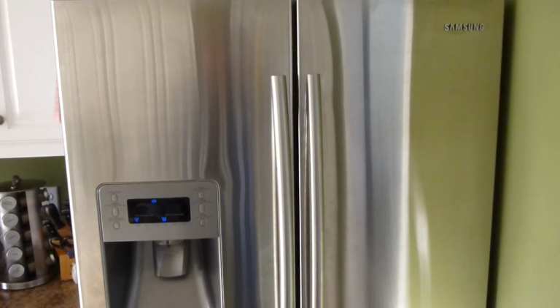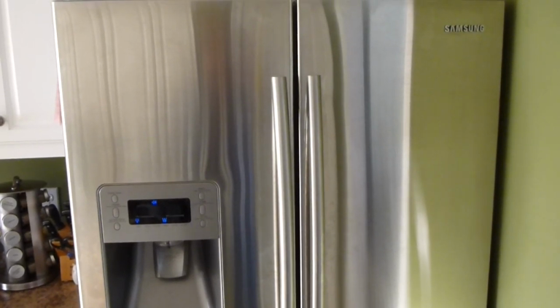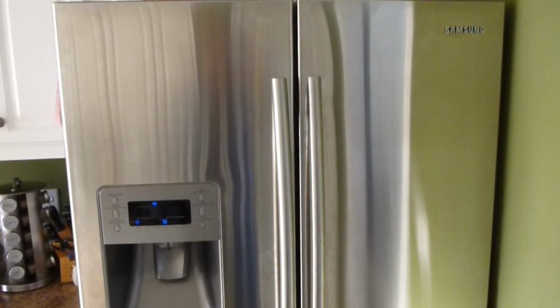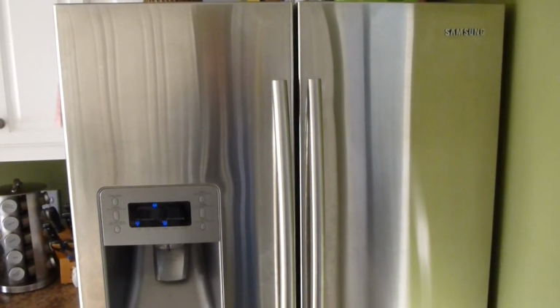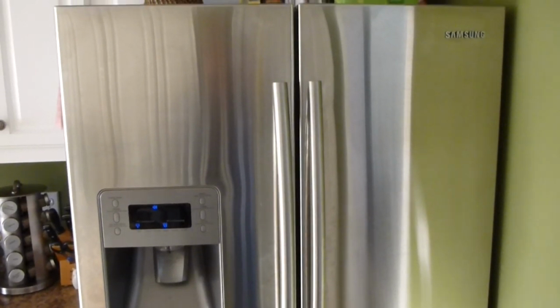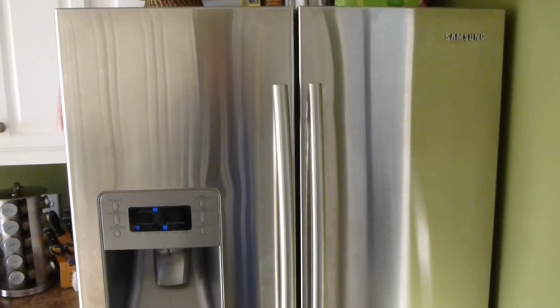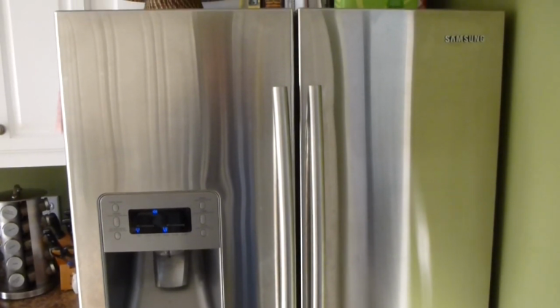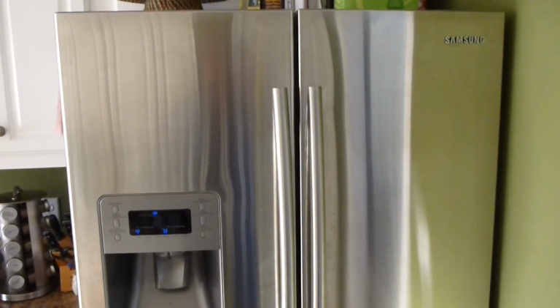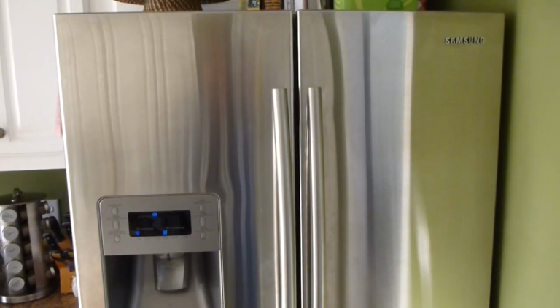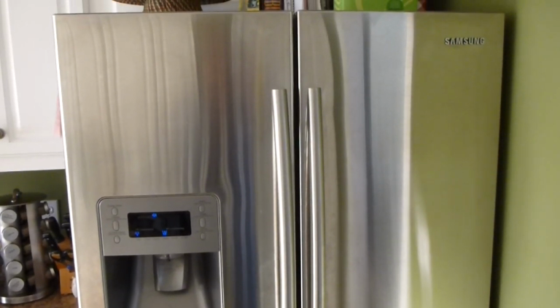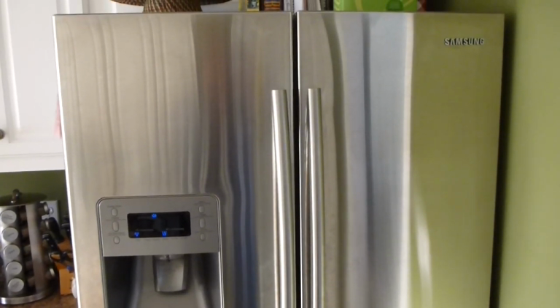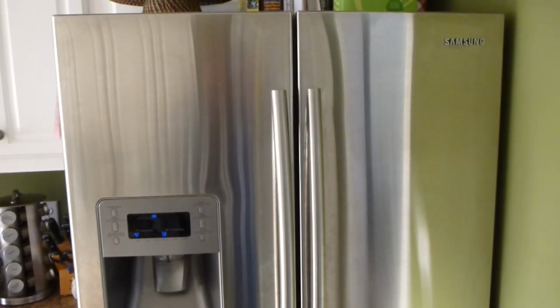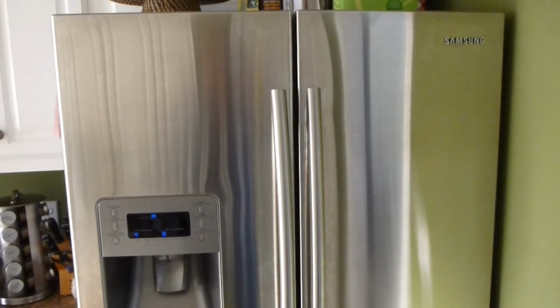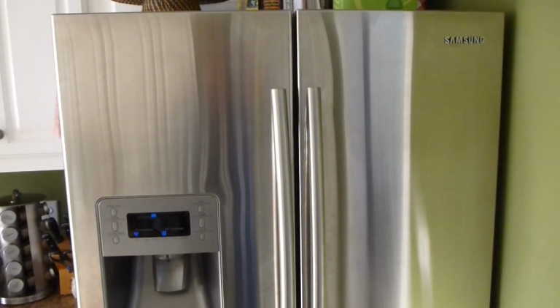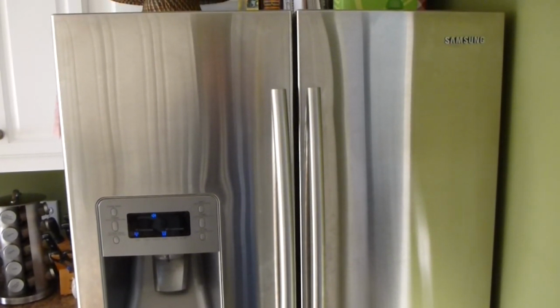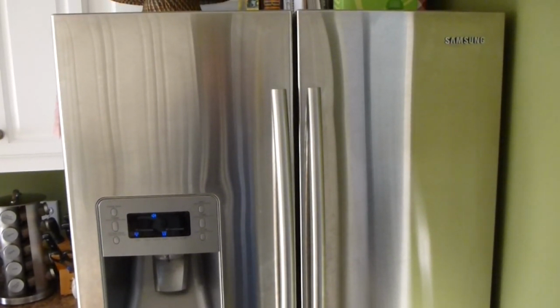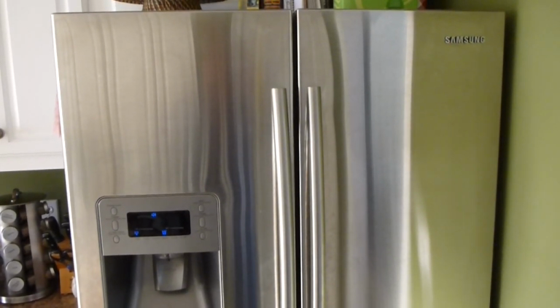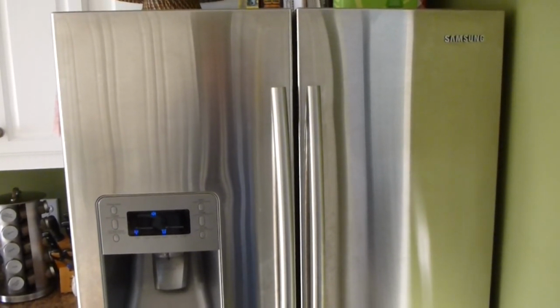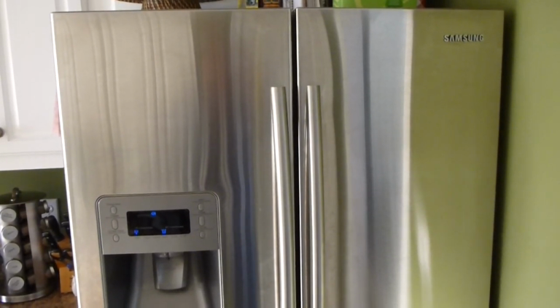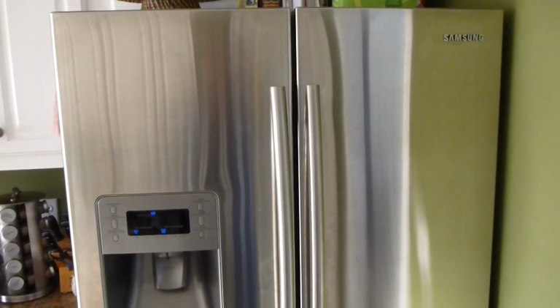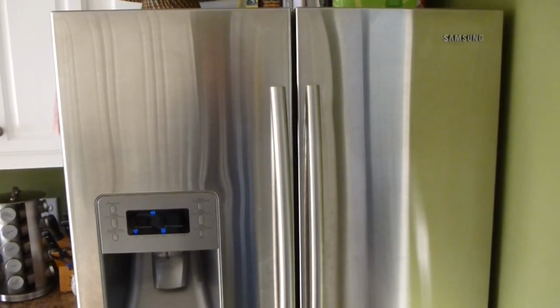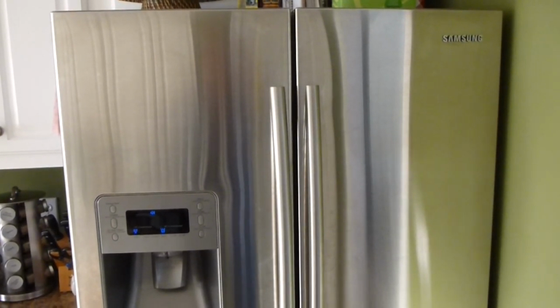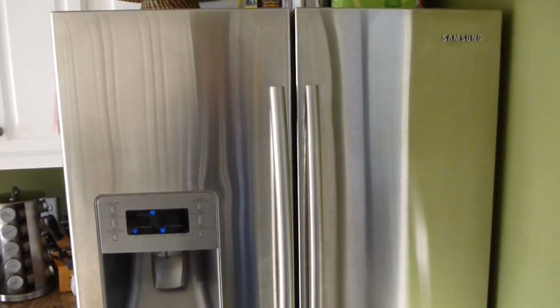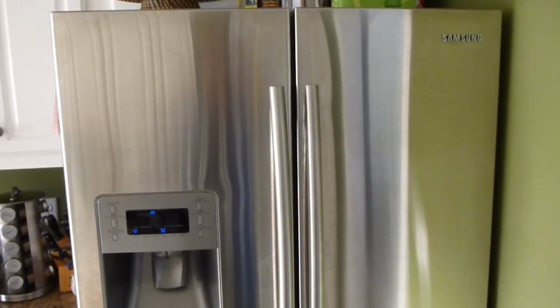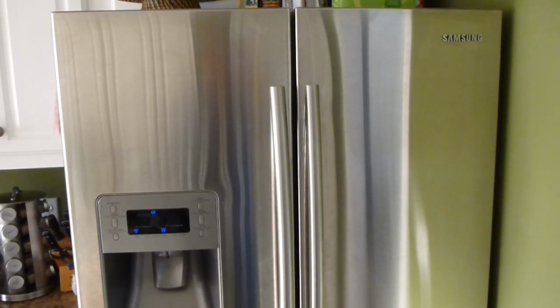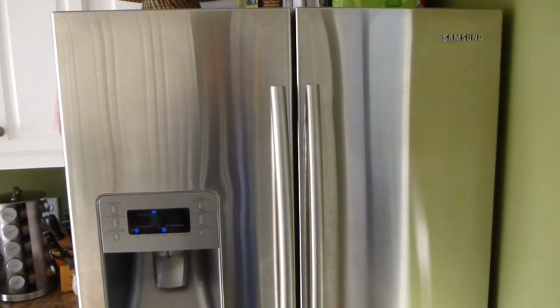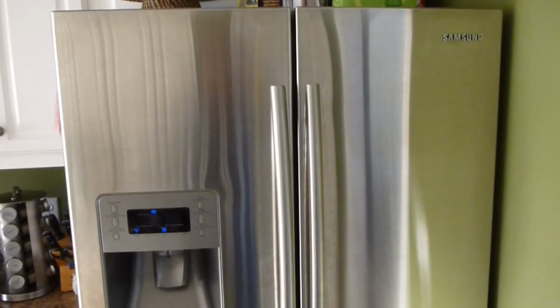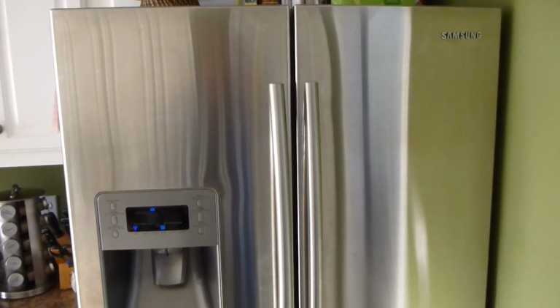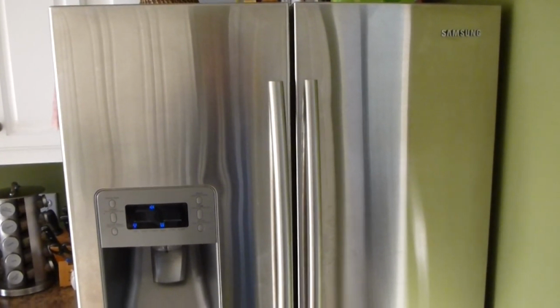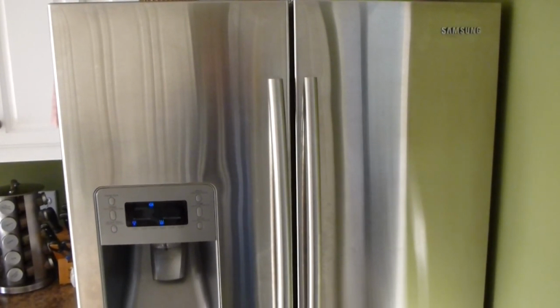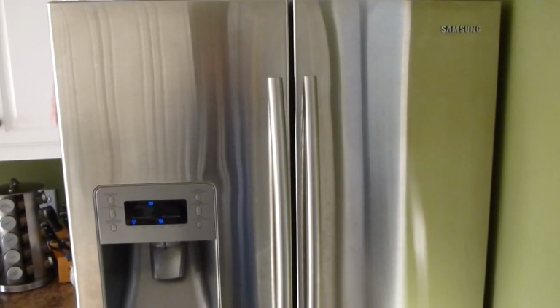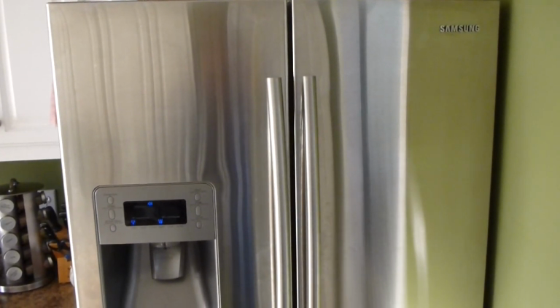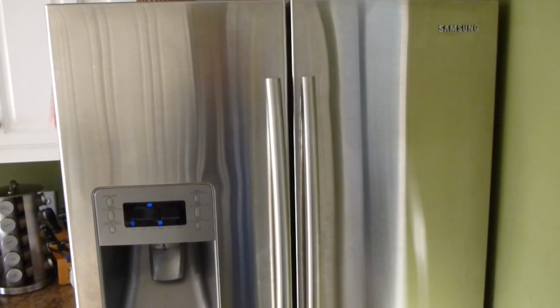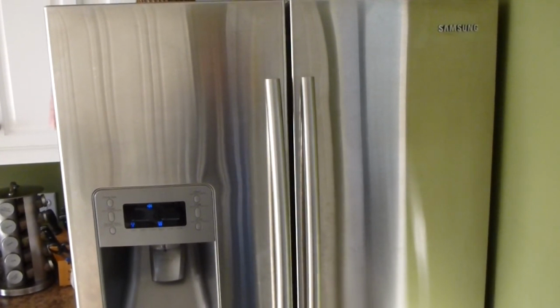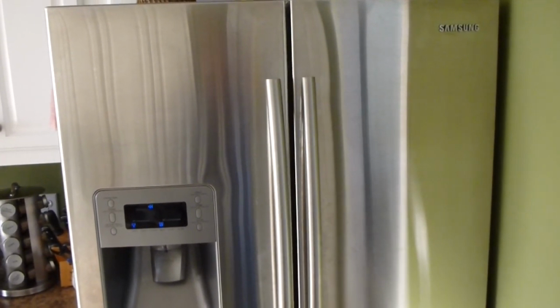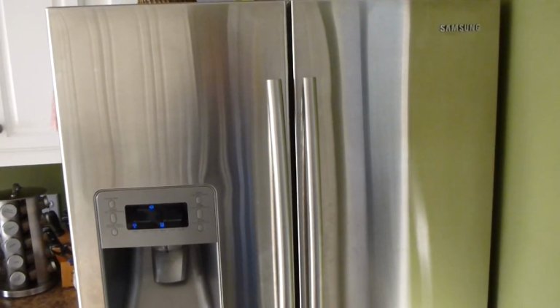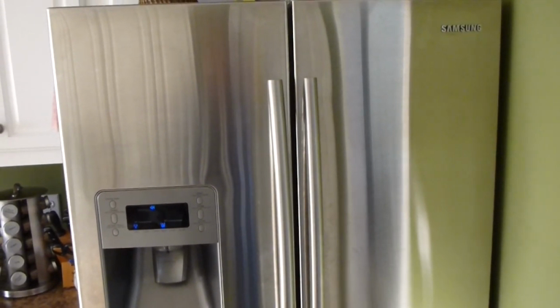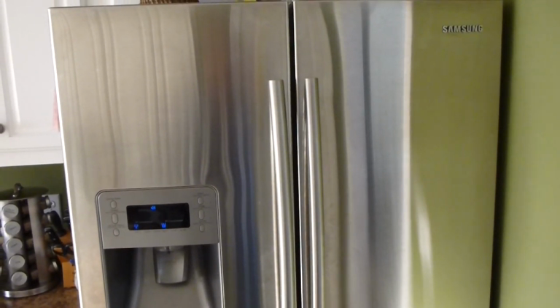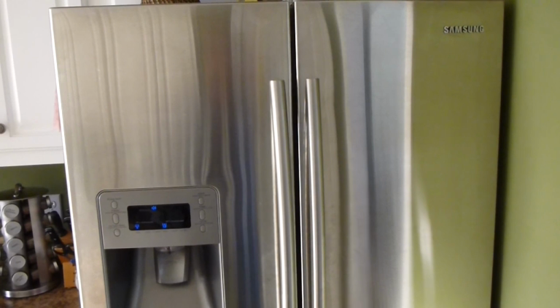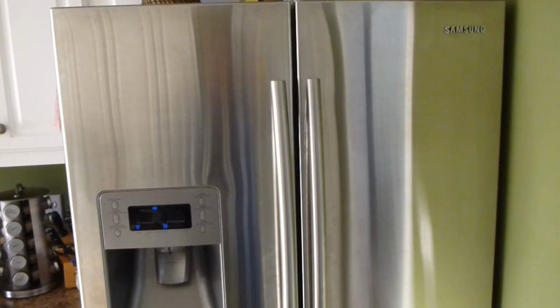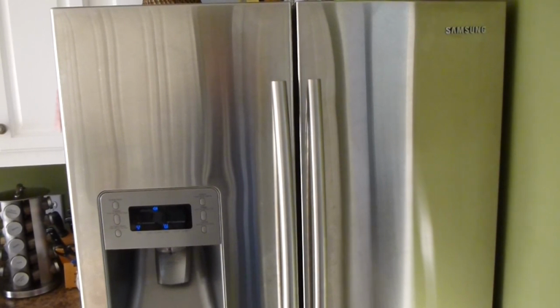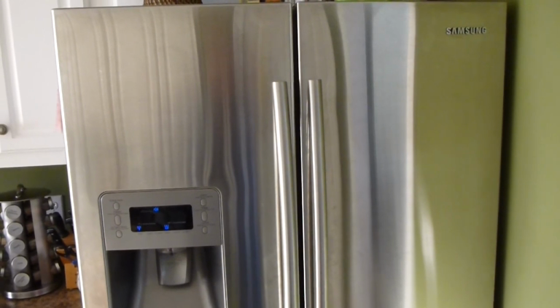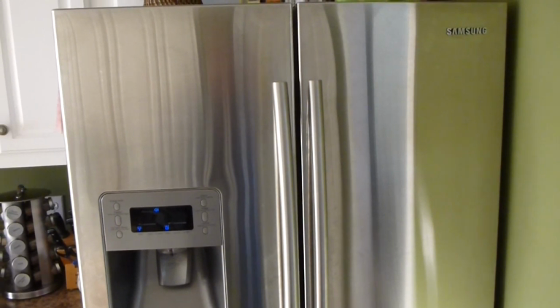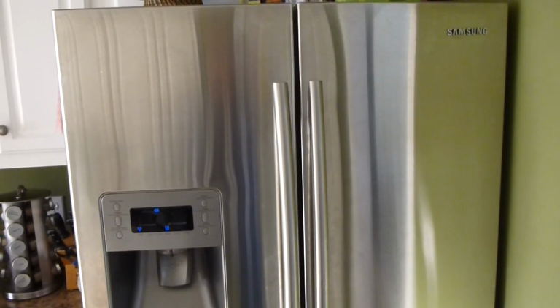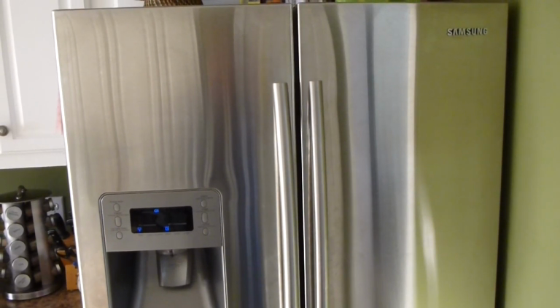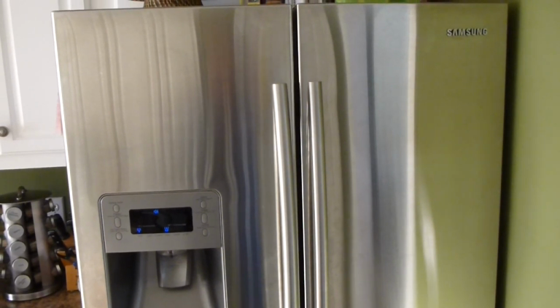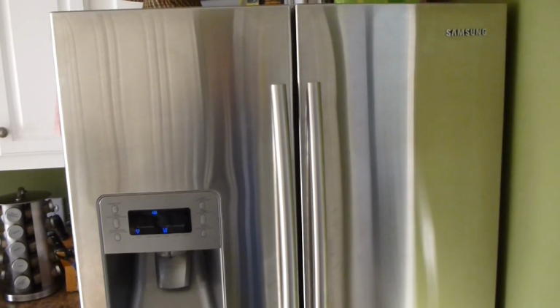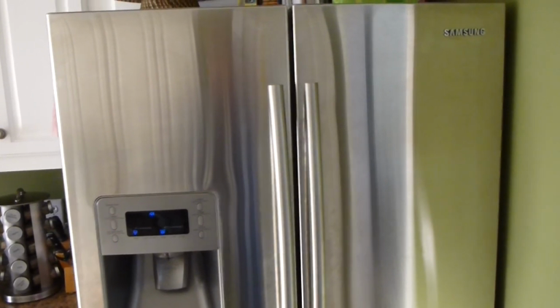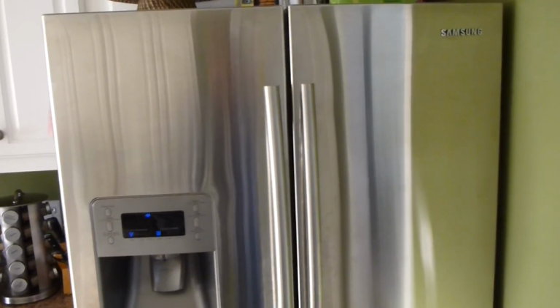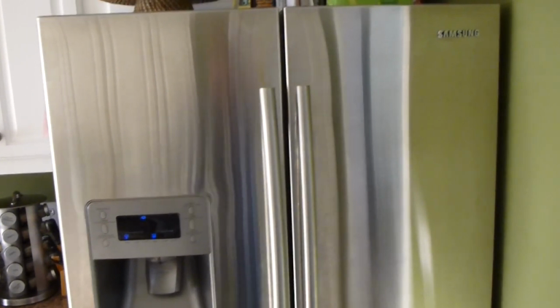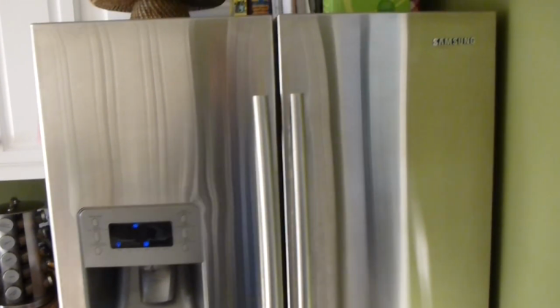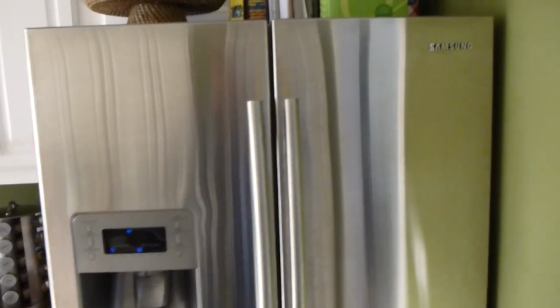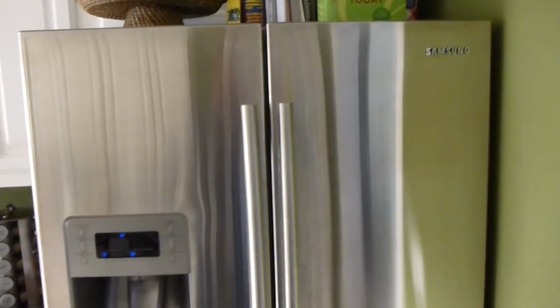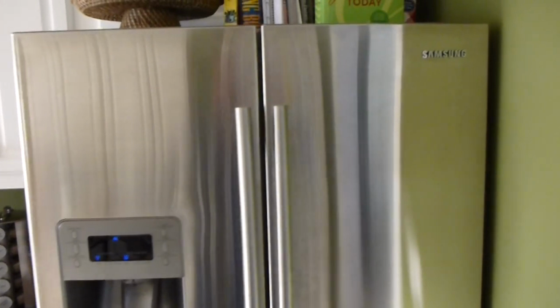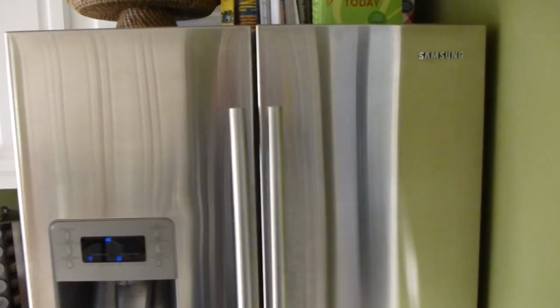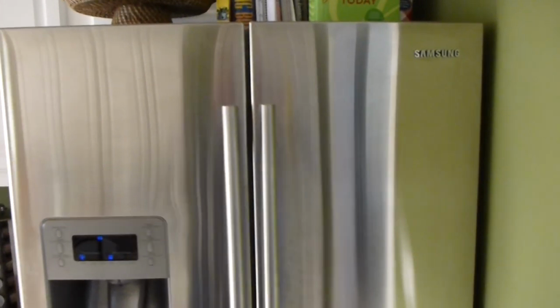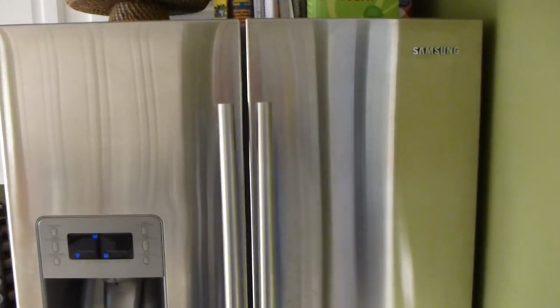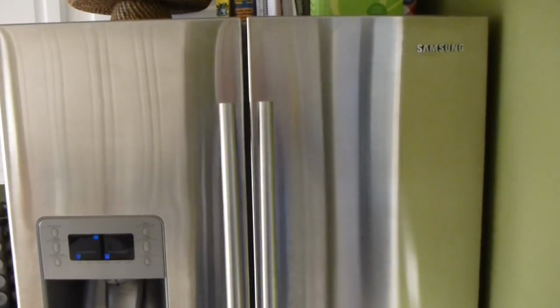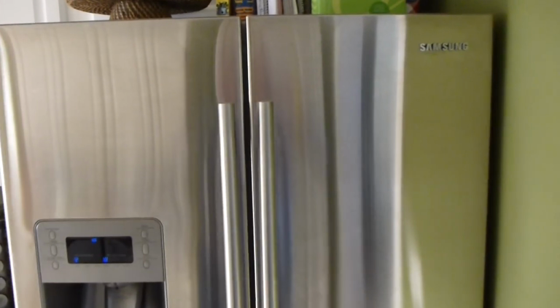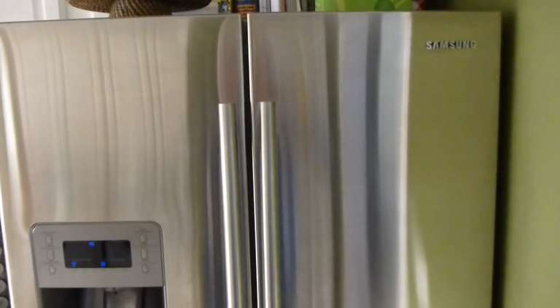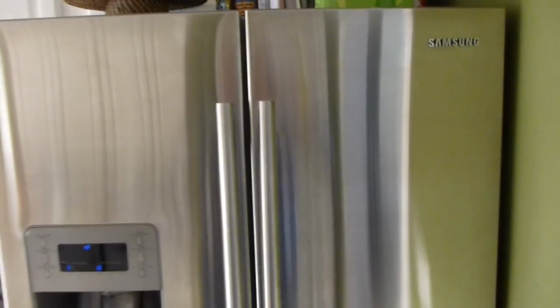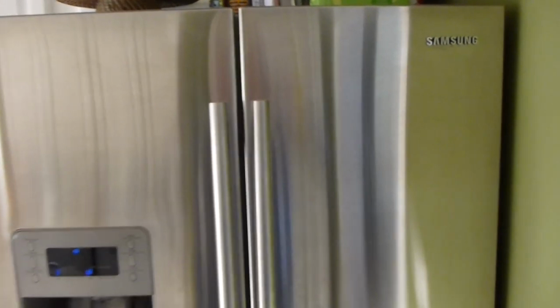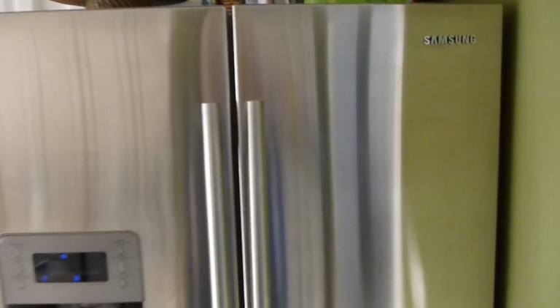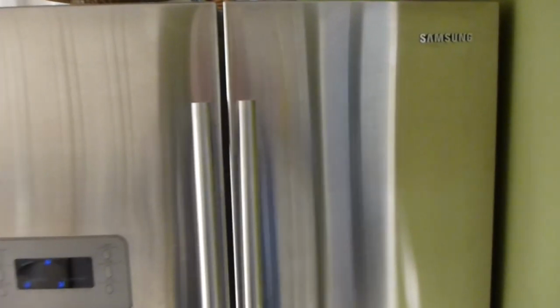Hello YouTube. Hello Internet. It's IrxGuy here. I wanted to take a moment to do a video review of this Samsung refrigerator.